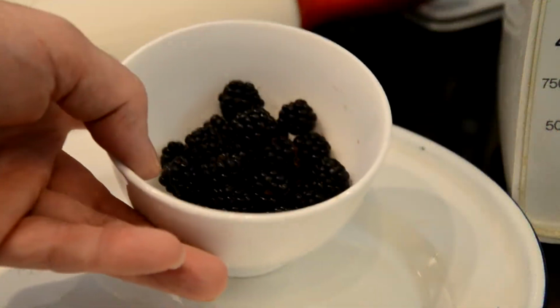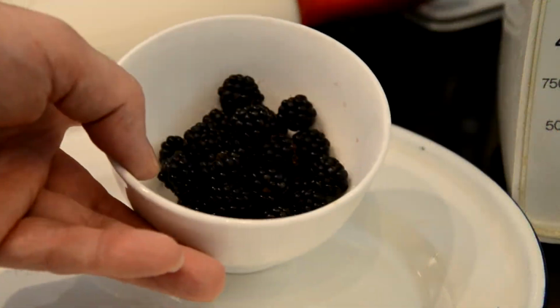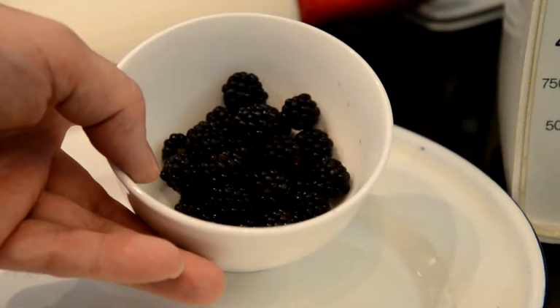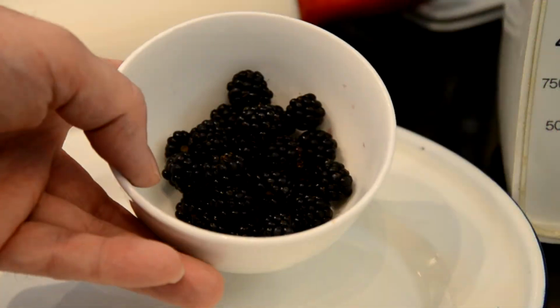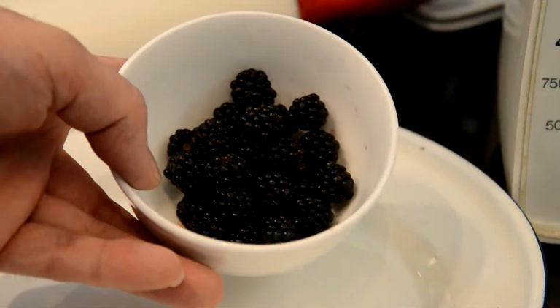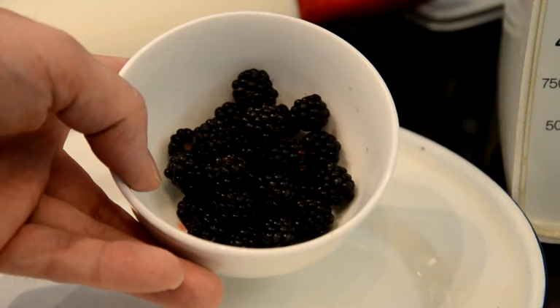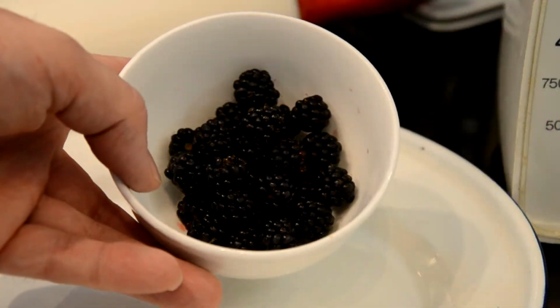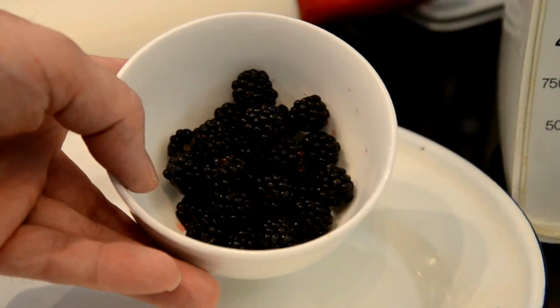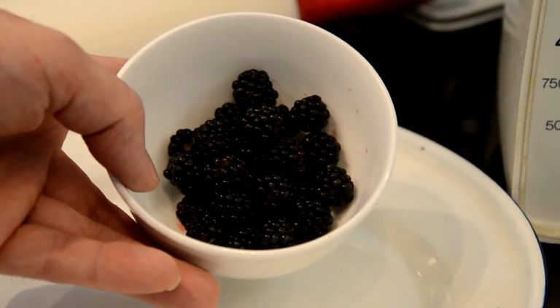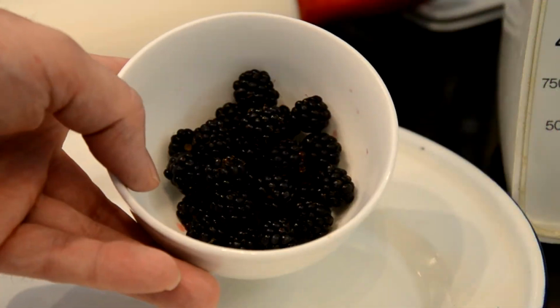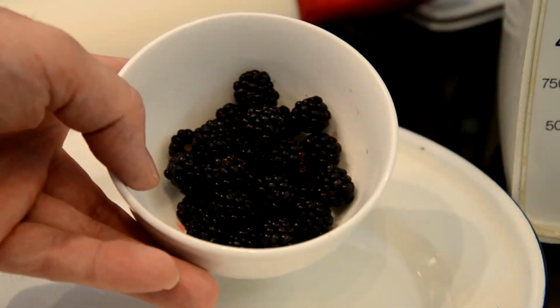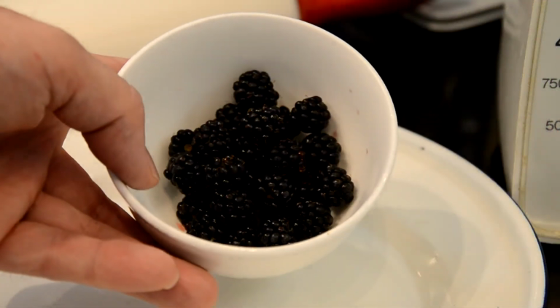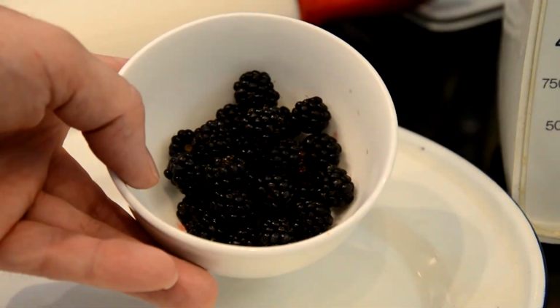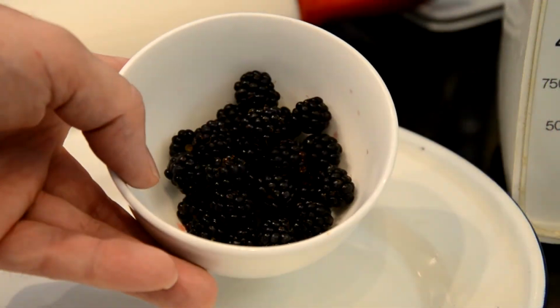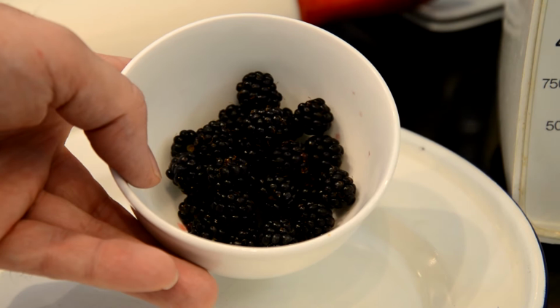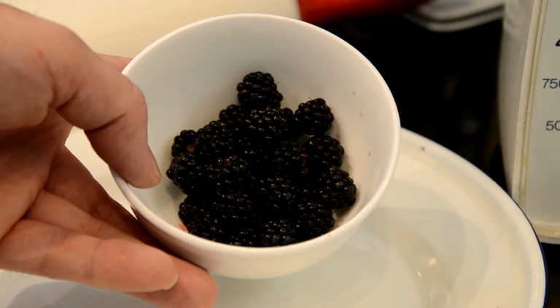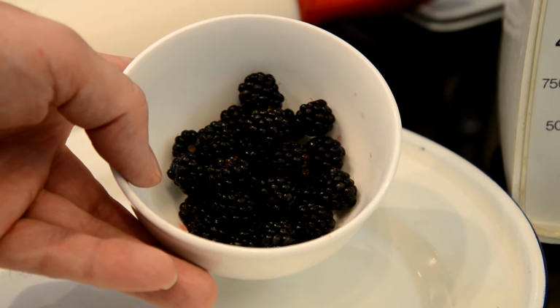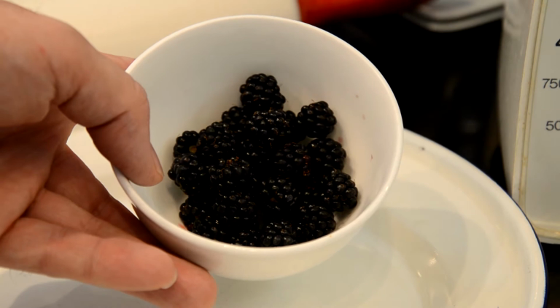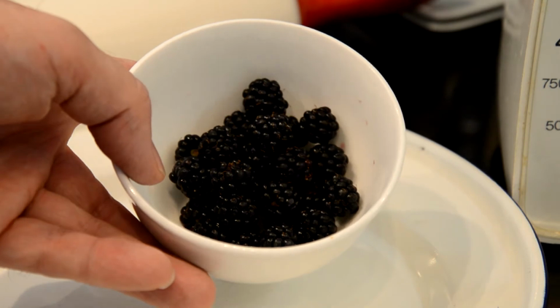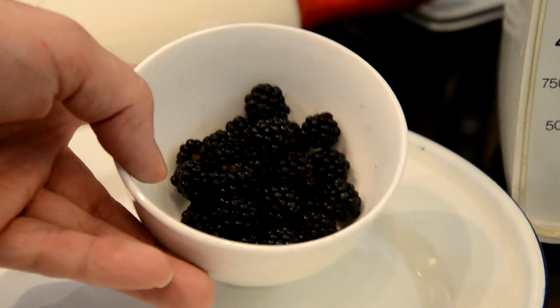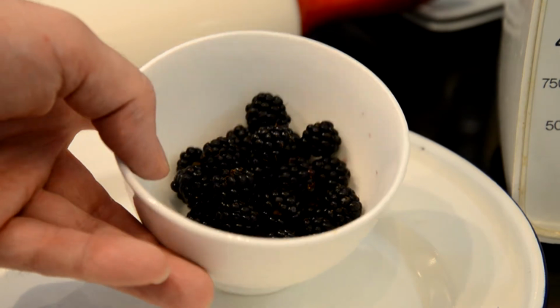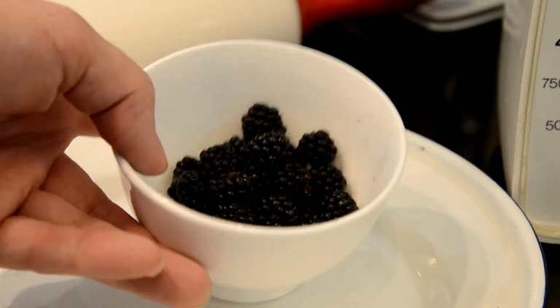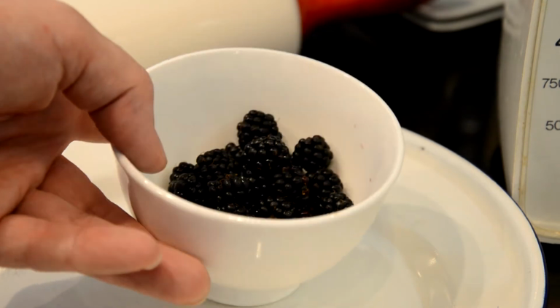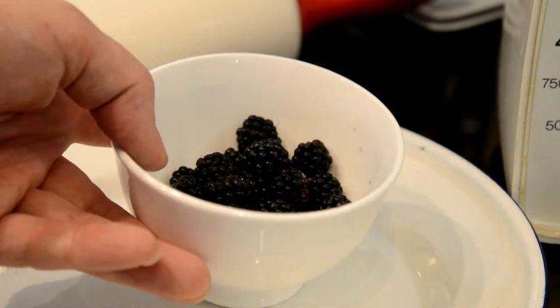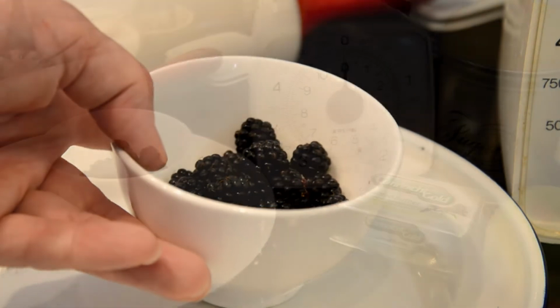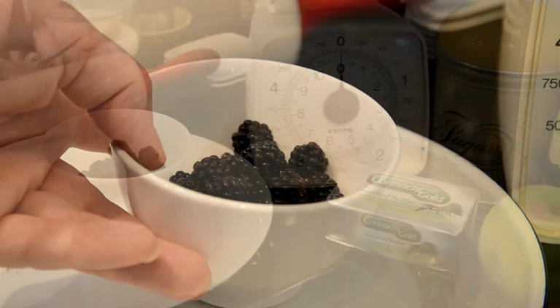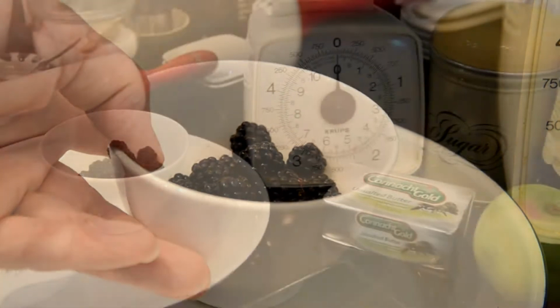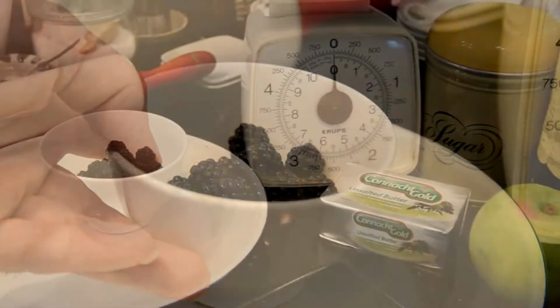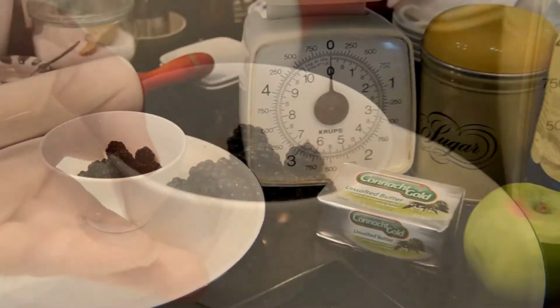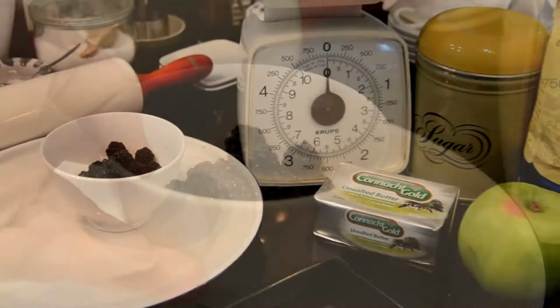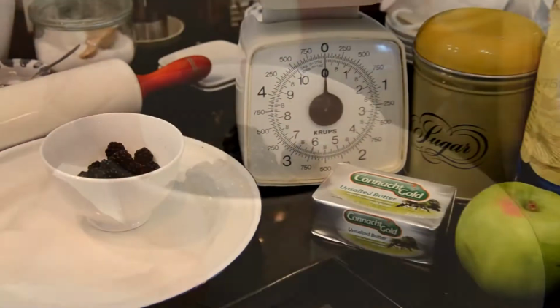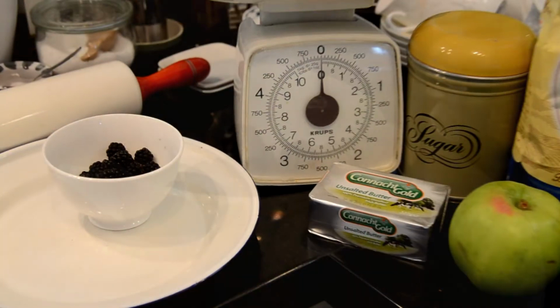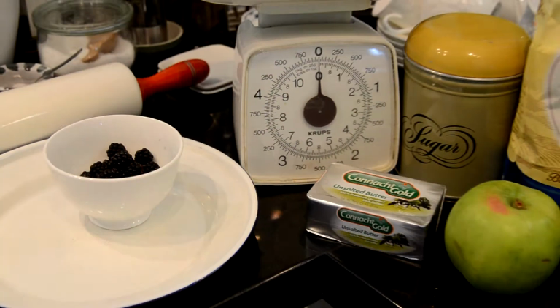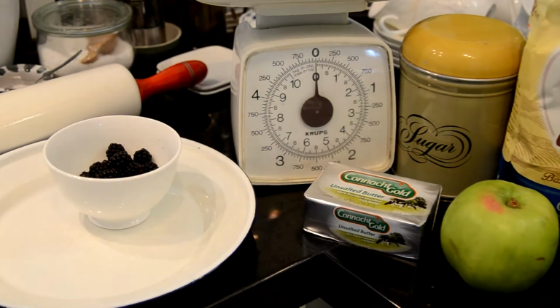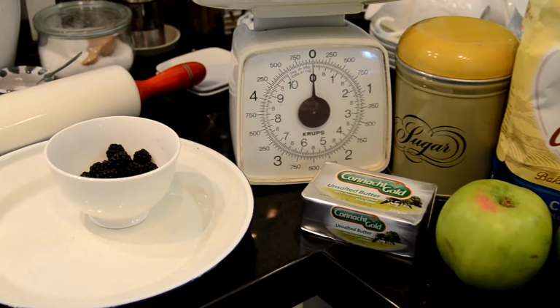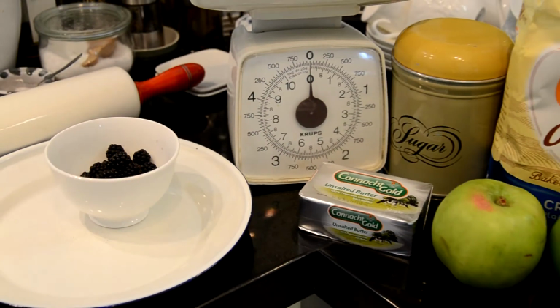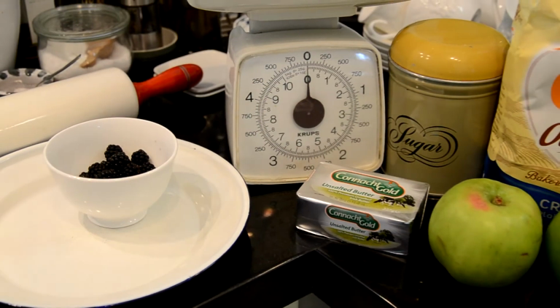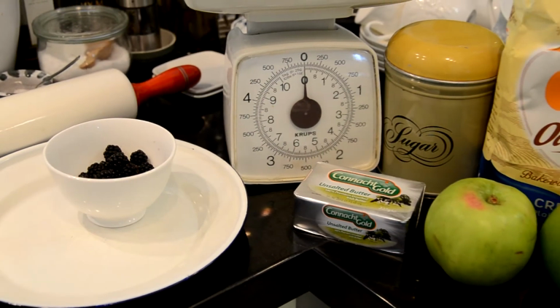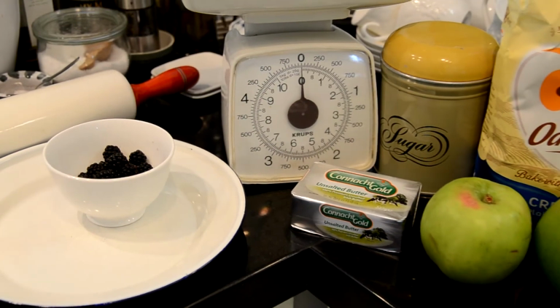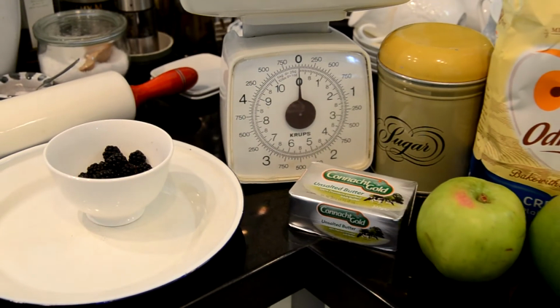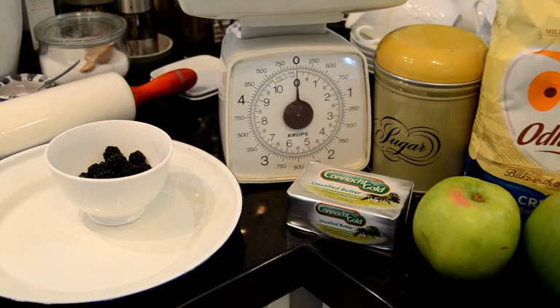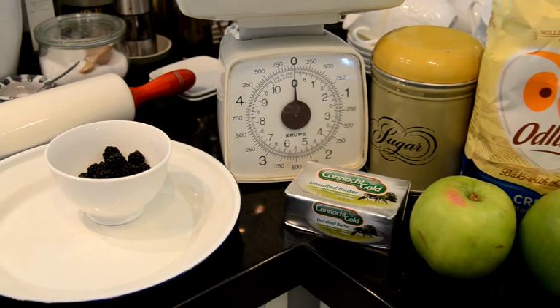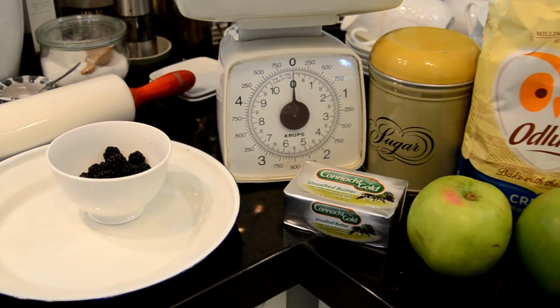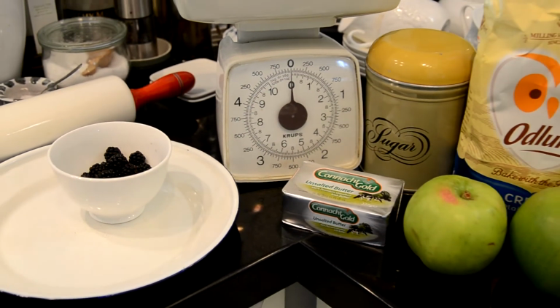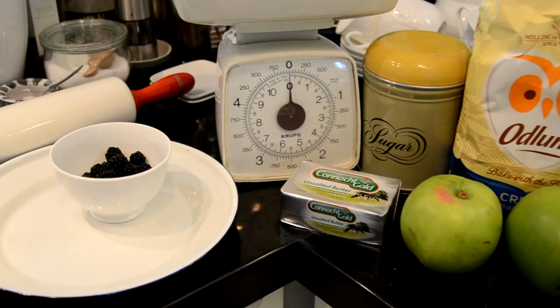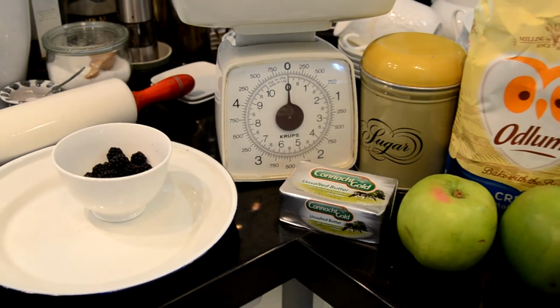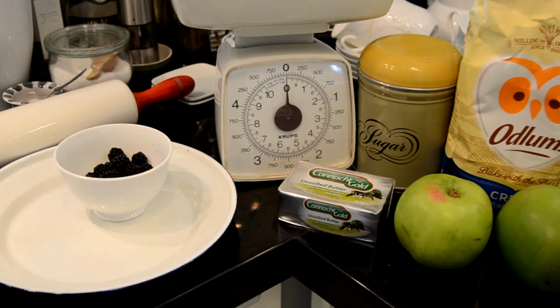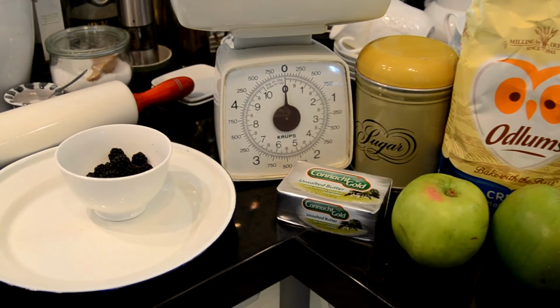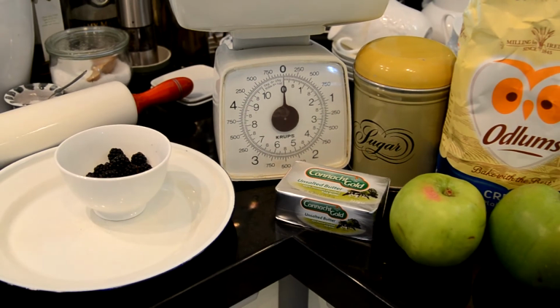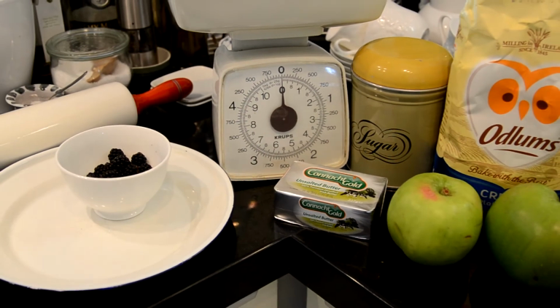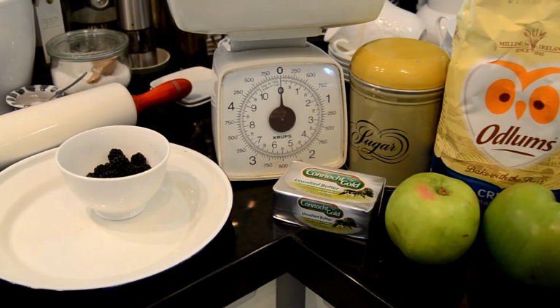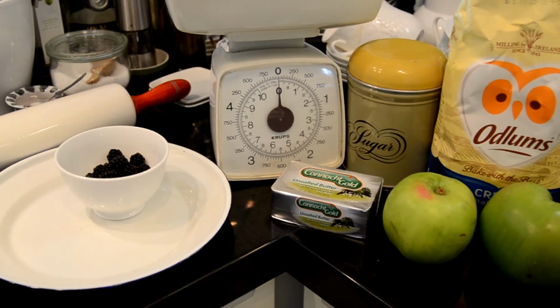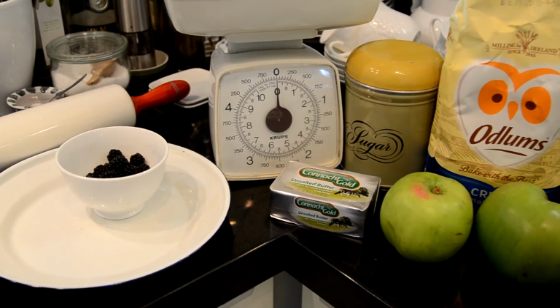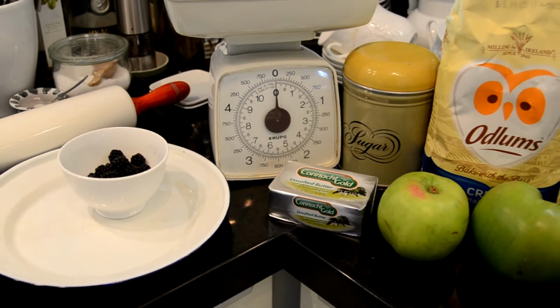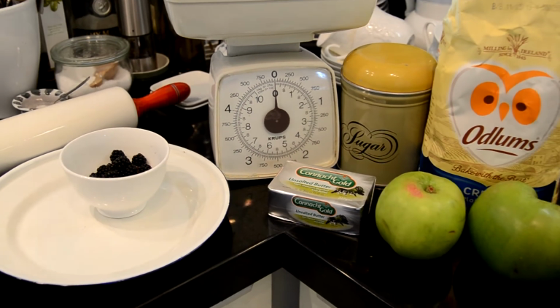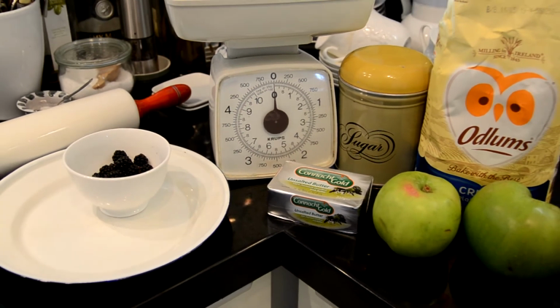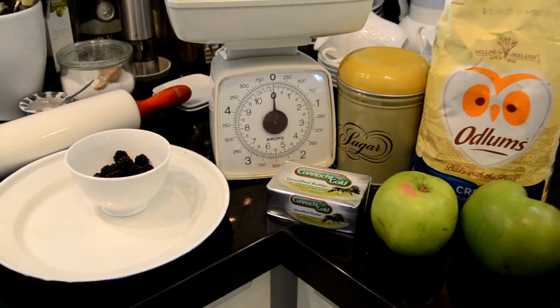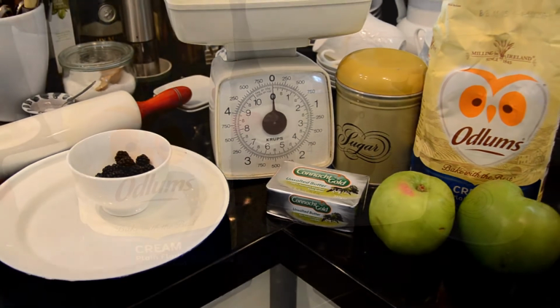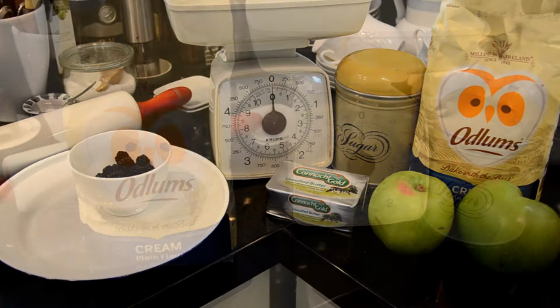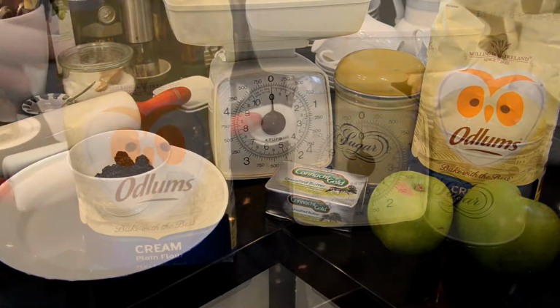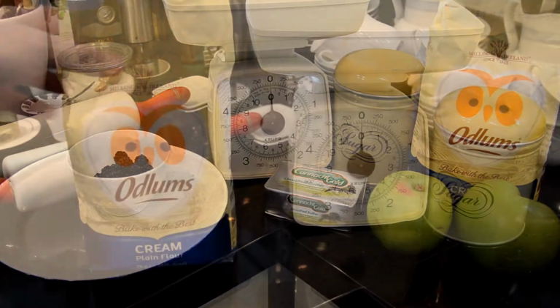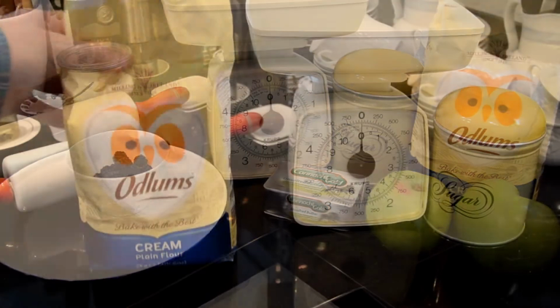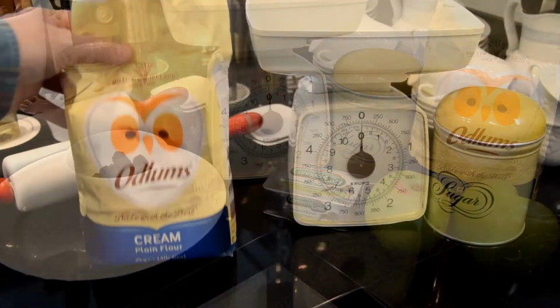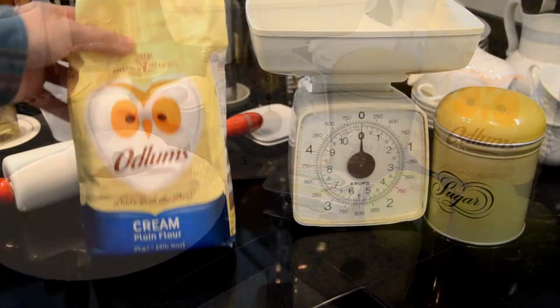You only need a handful of blackberries, unsalted butter, apples, and sugar.